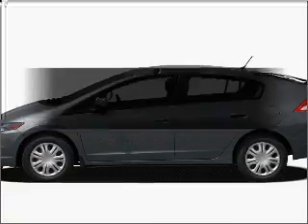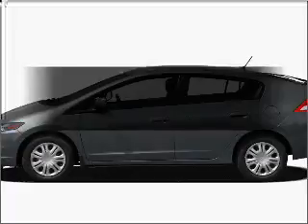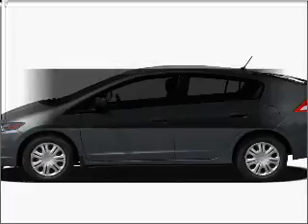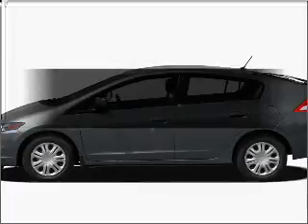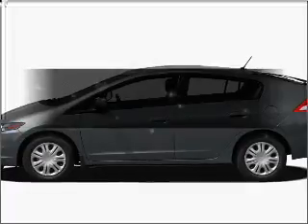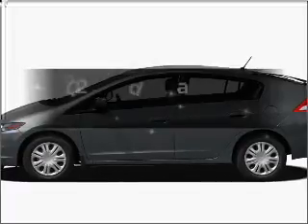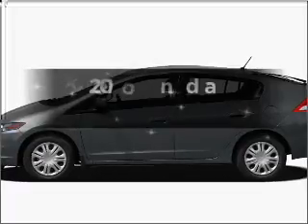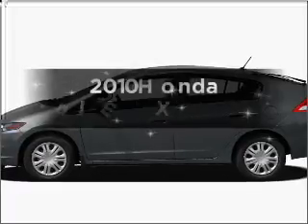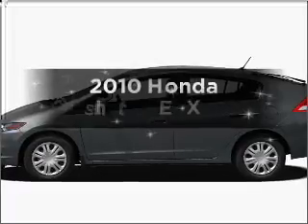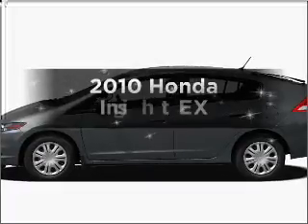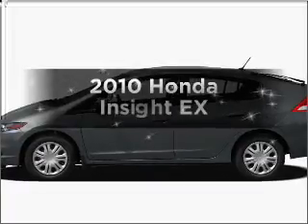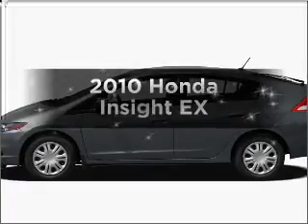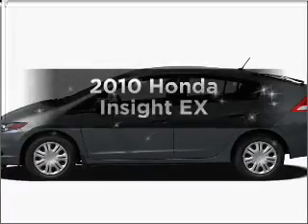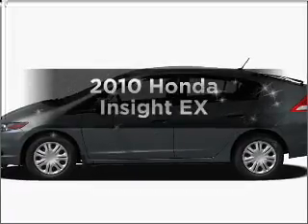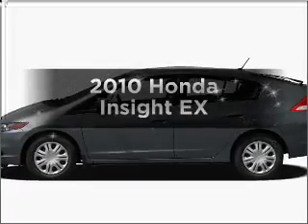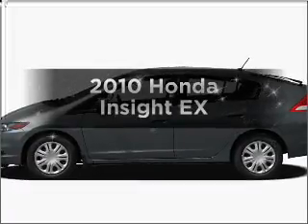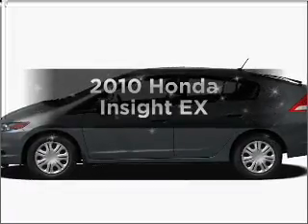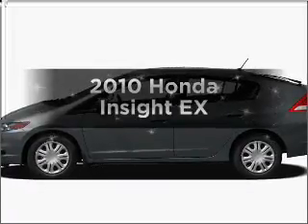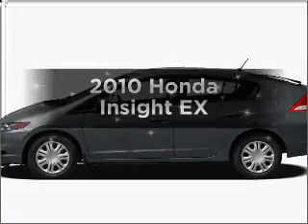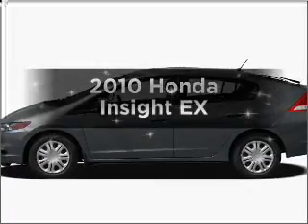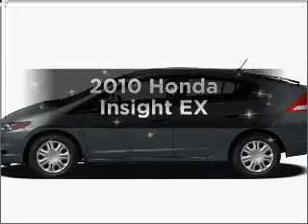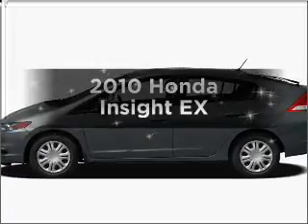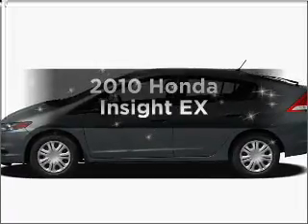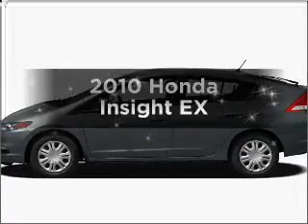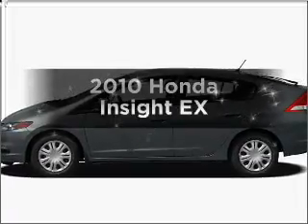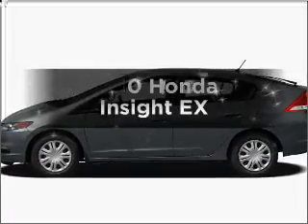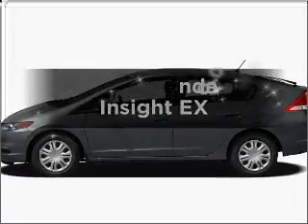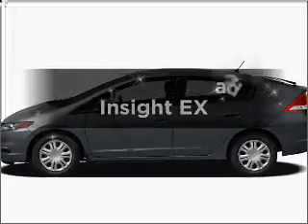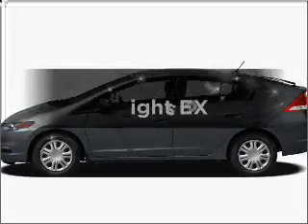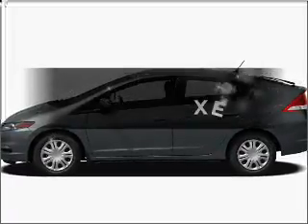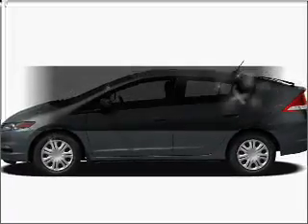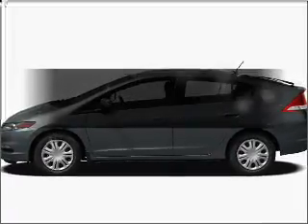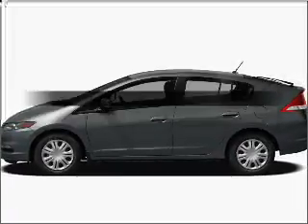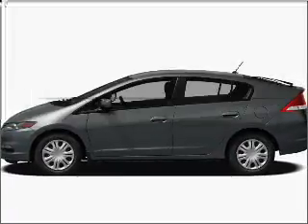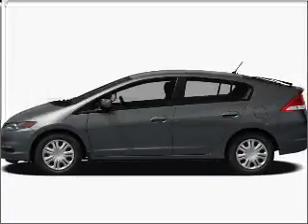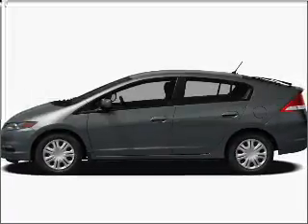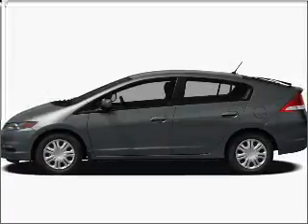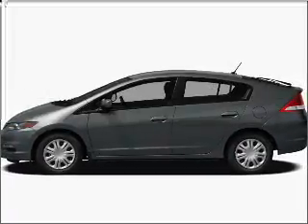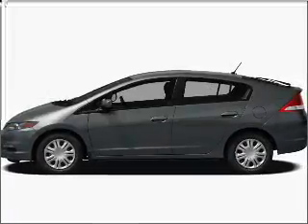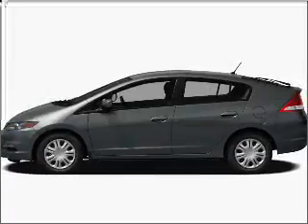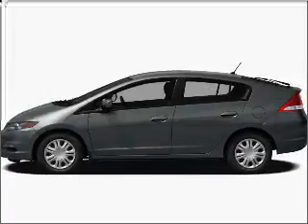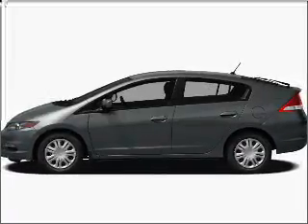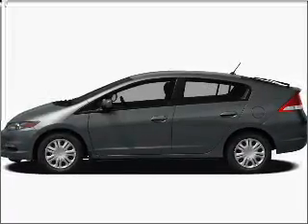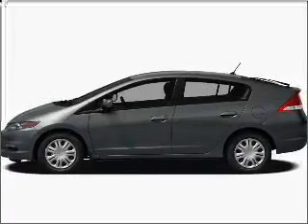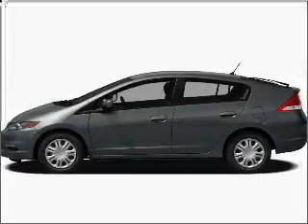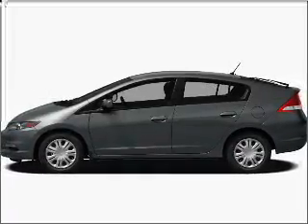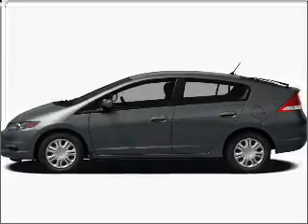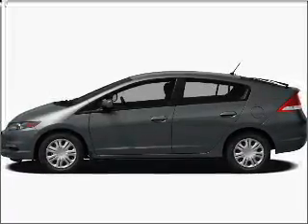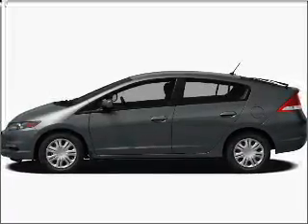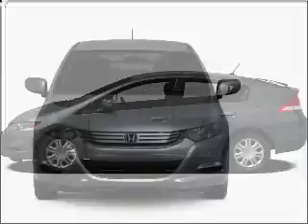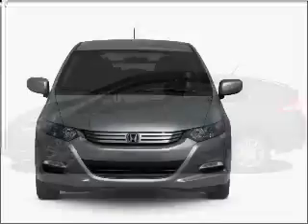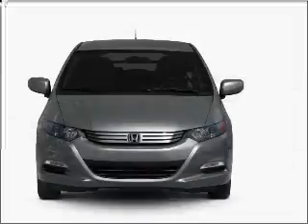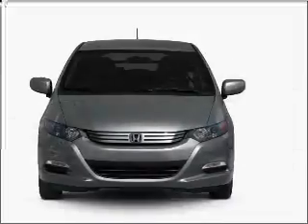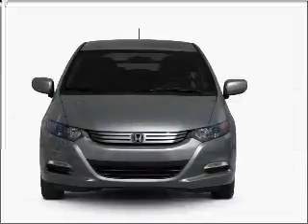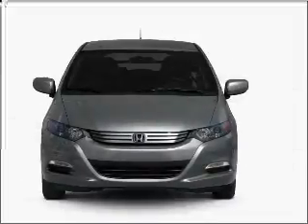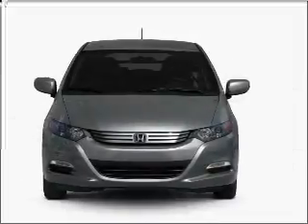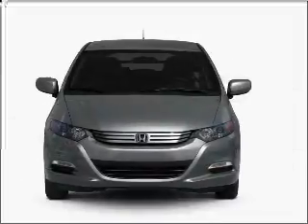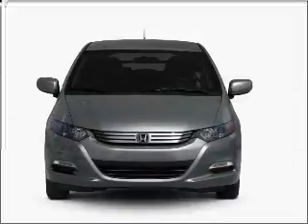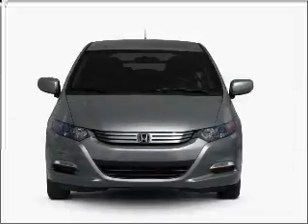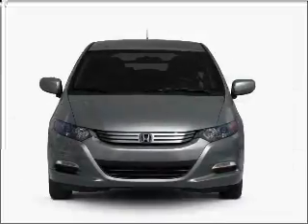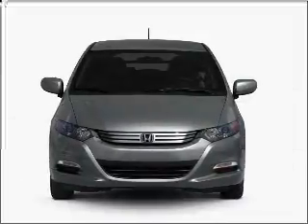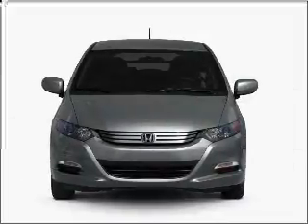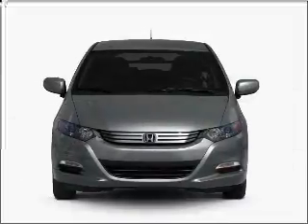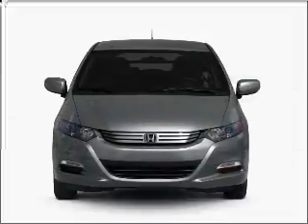Imagine yourself in this 2010 Honda Insight. If you're looking for a first-rate auto, this one could be yours today.